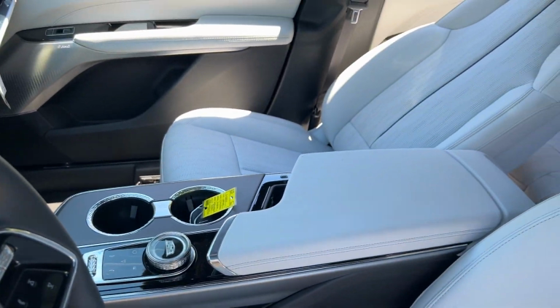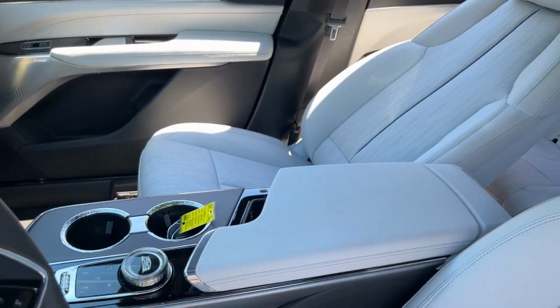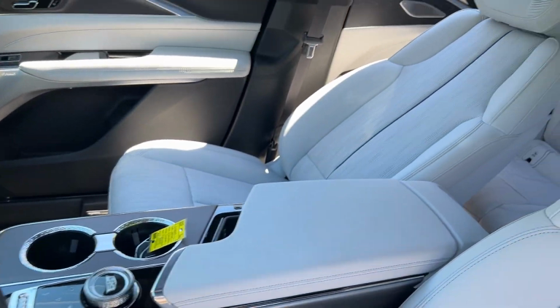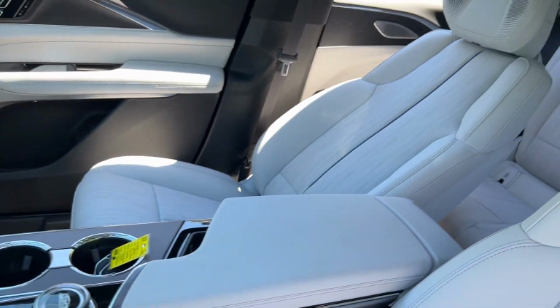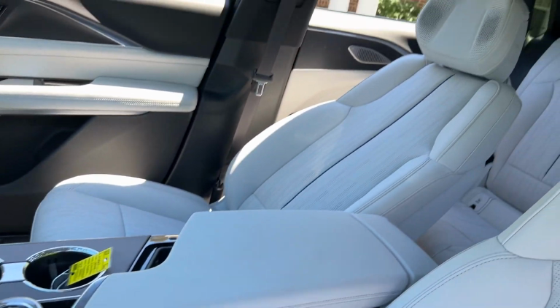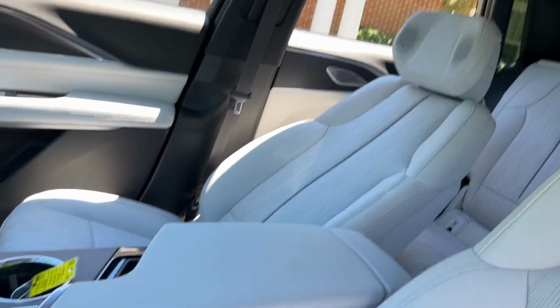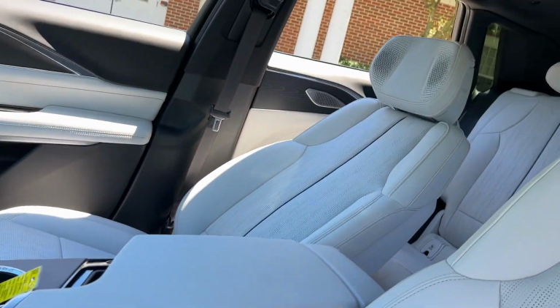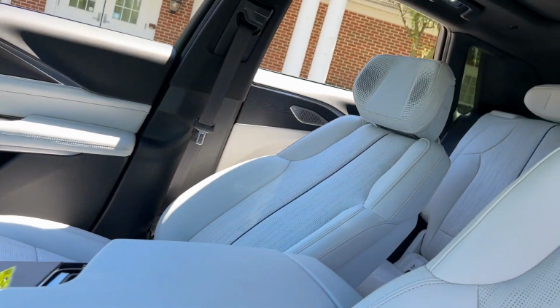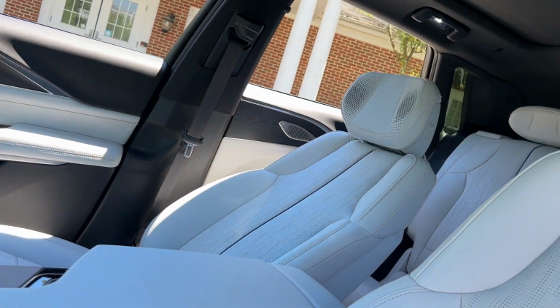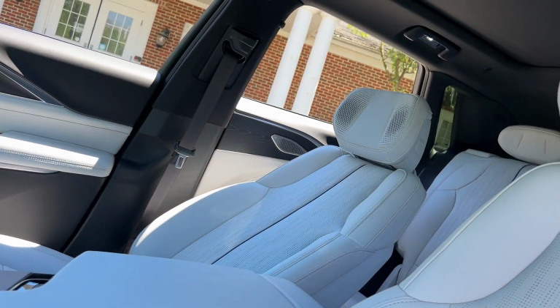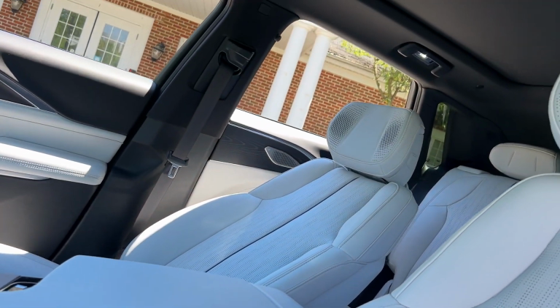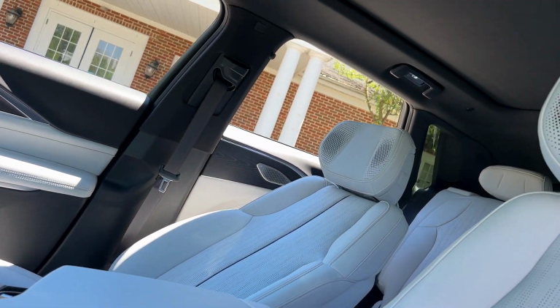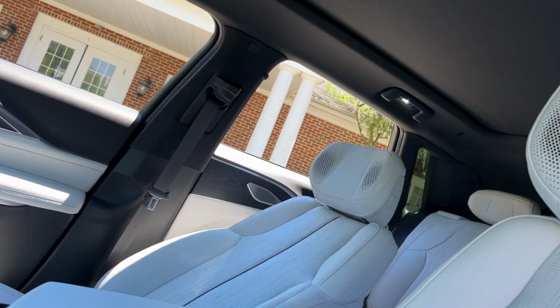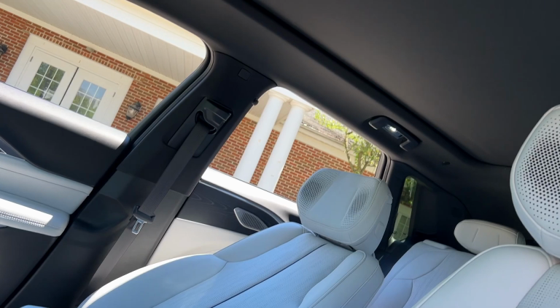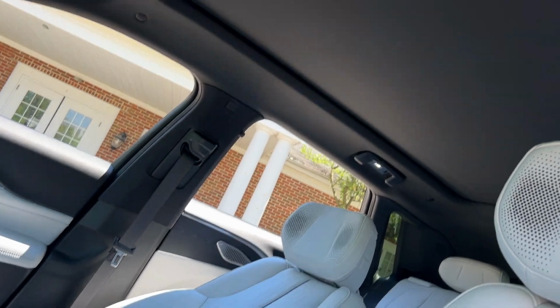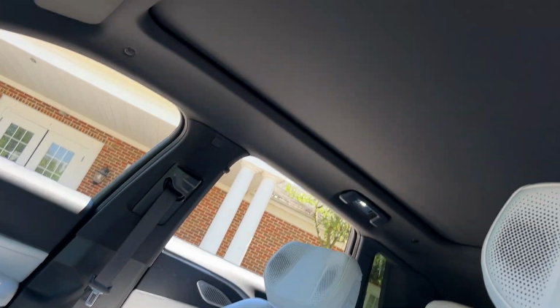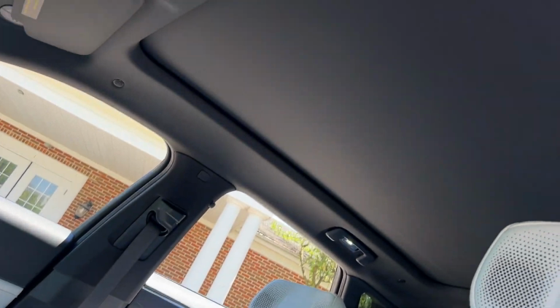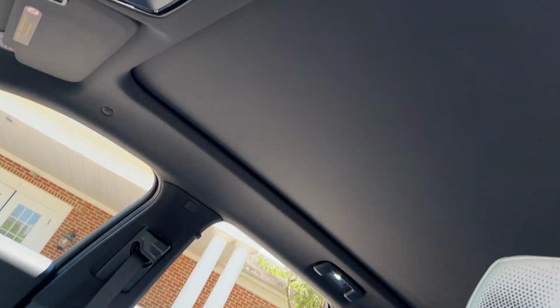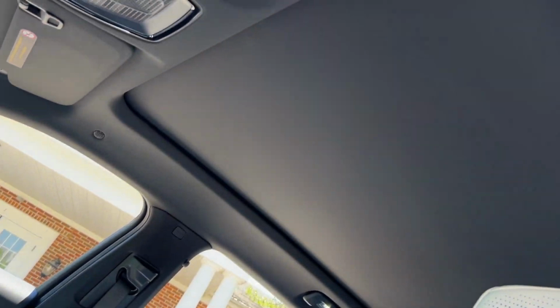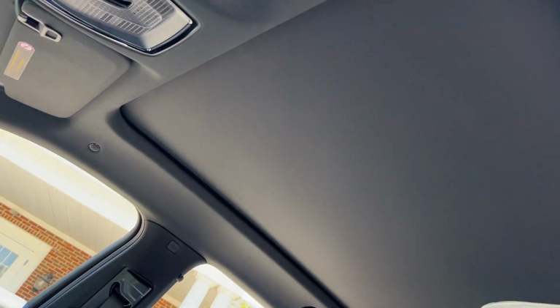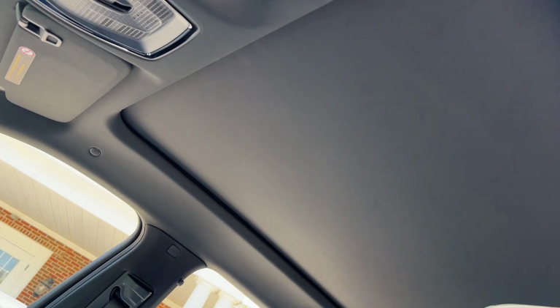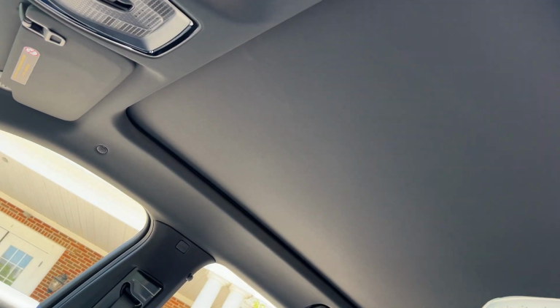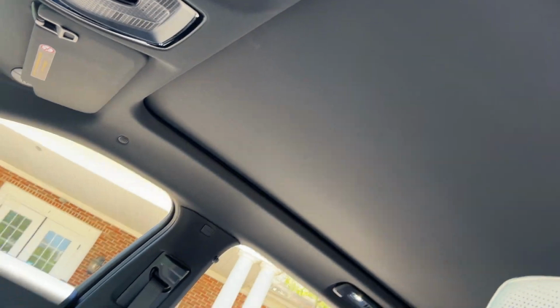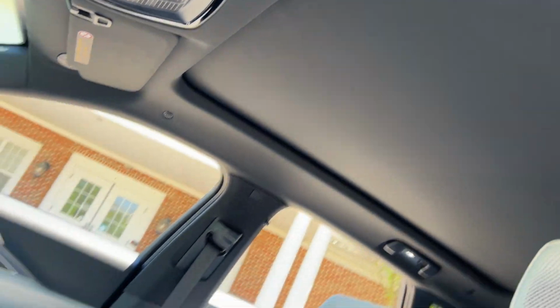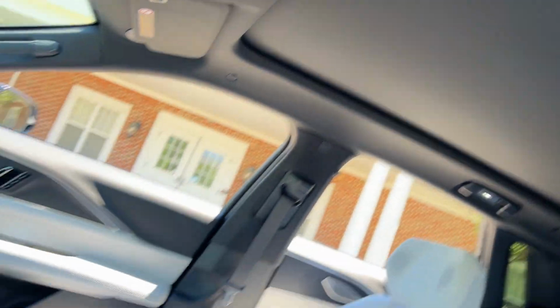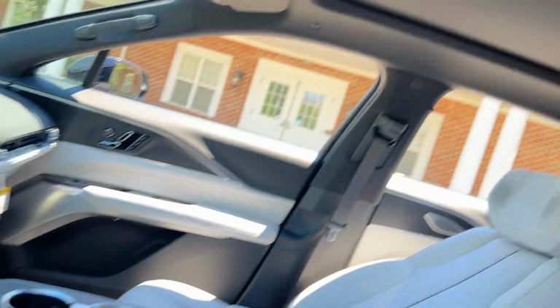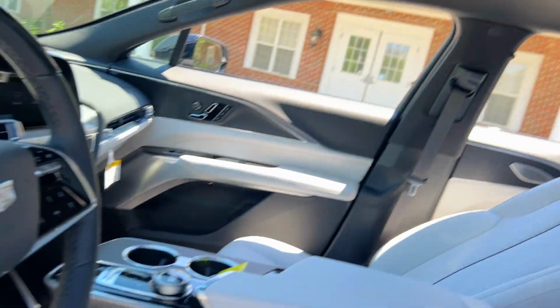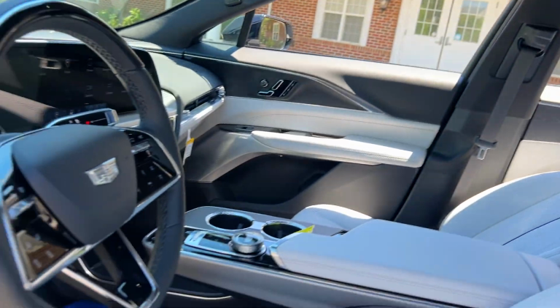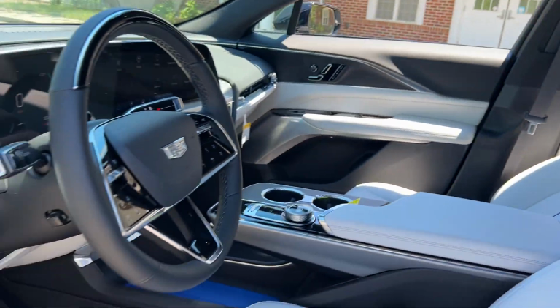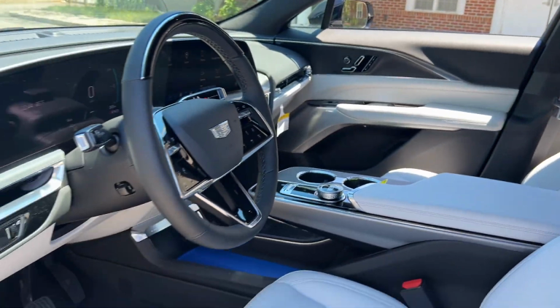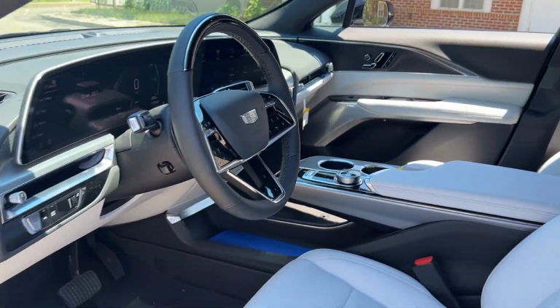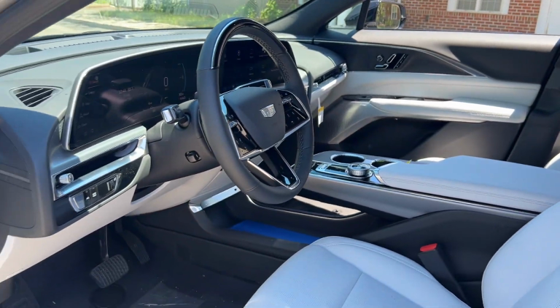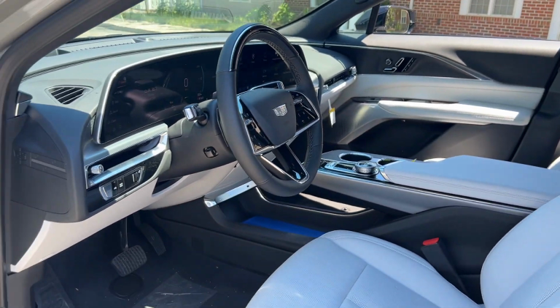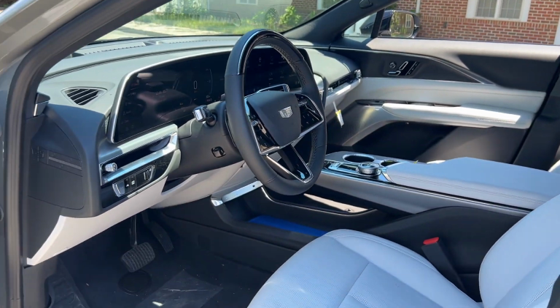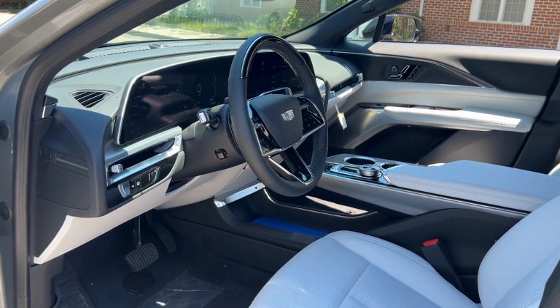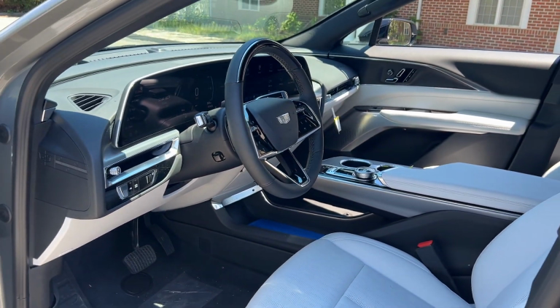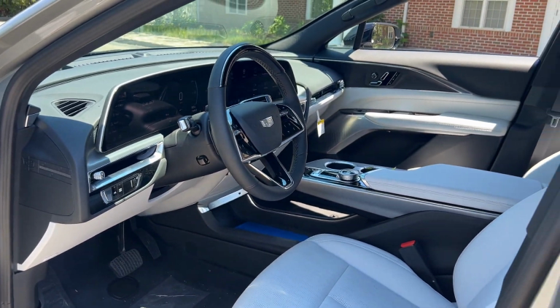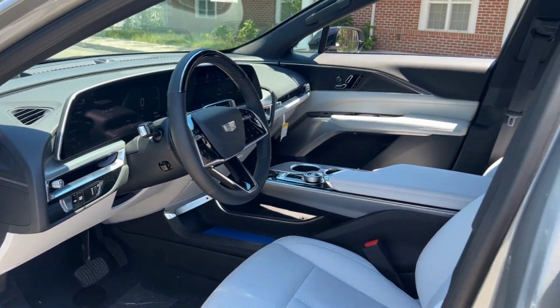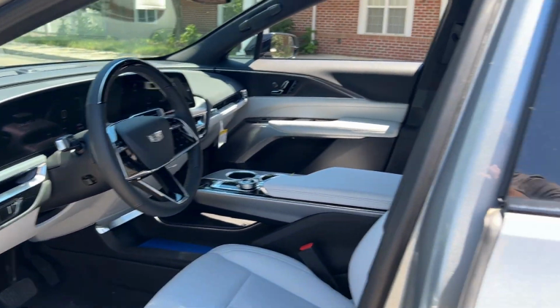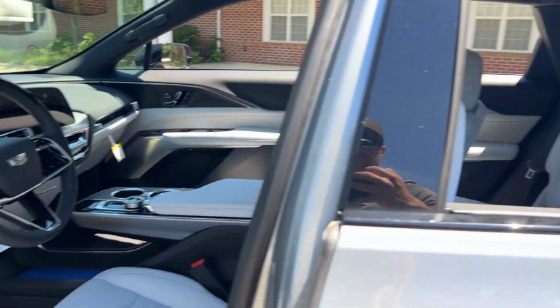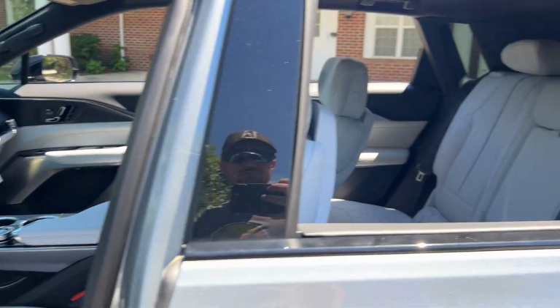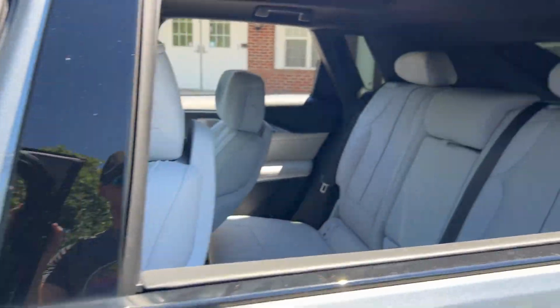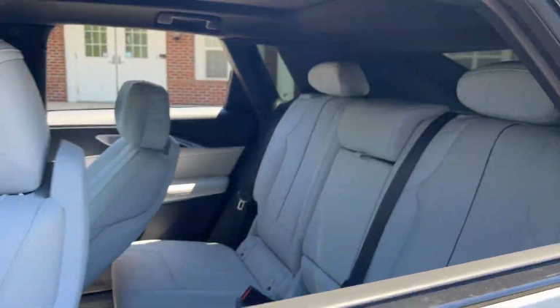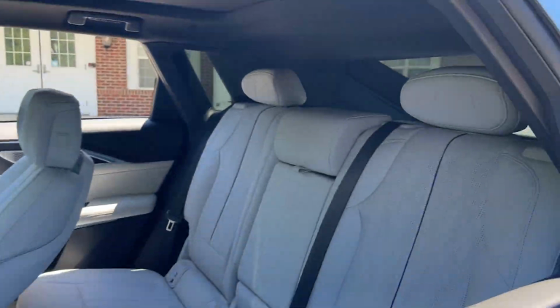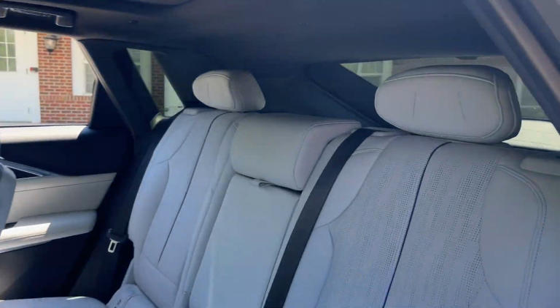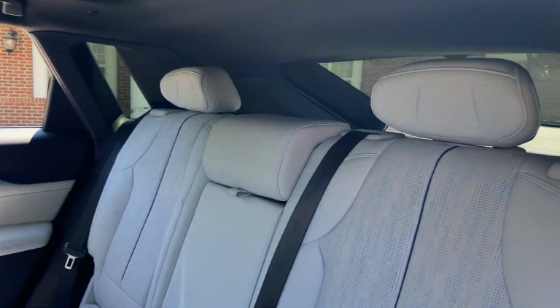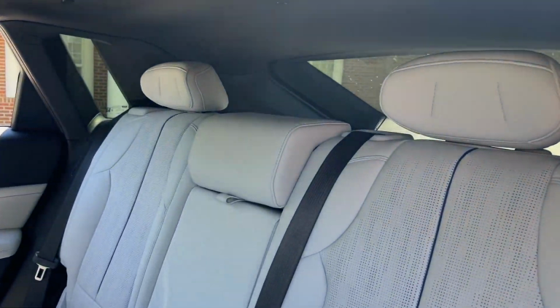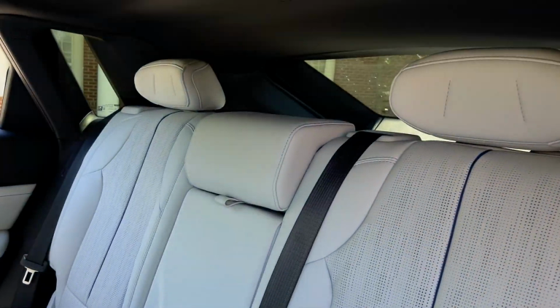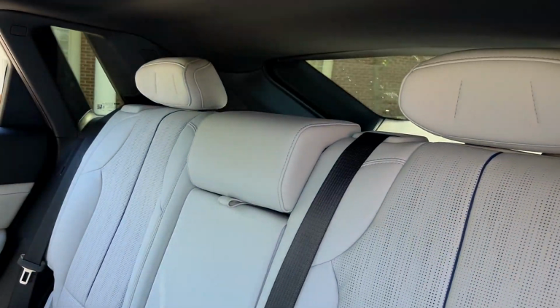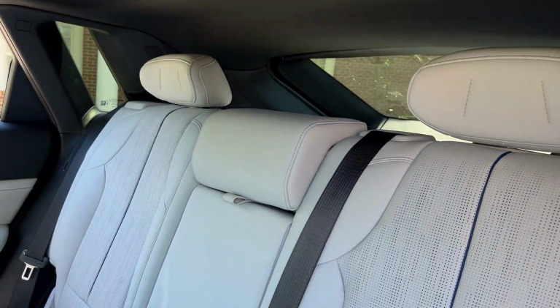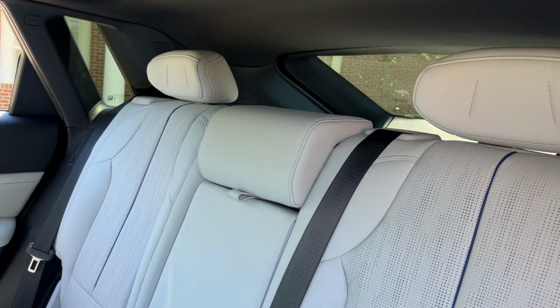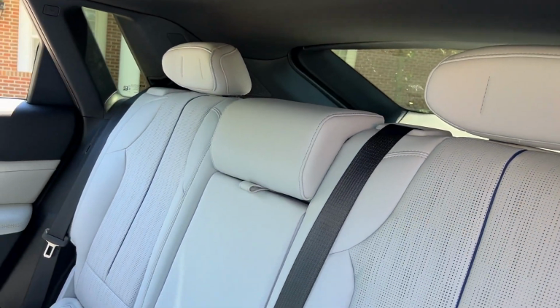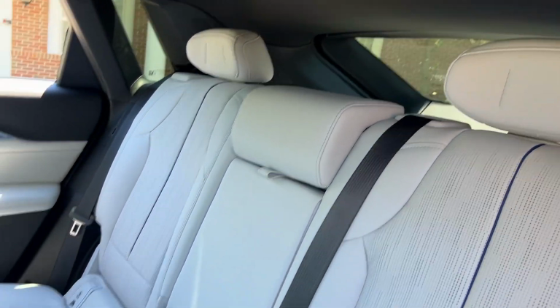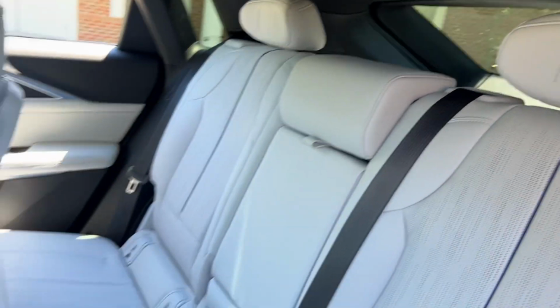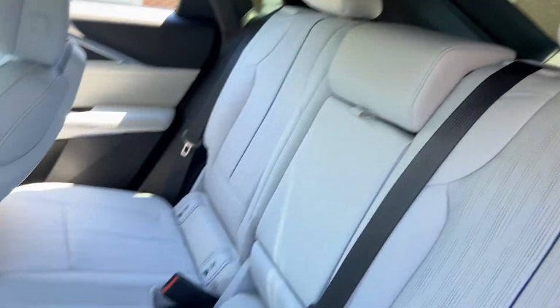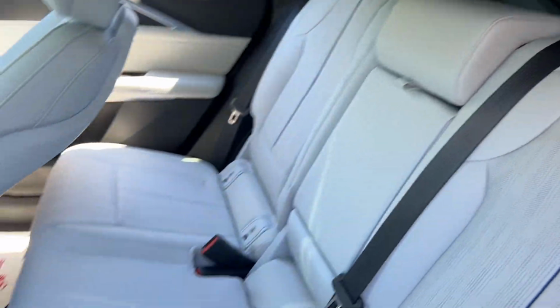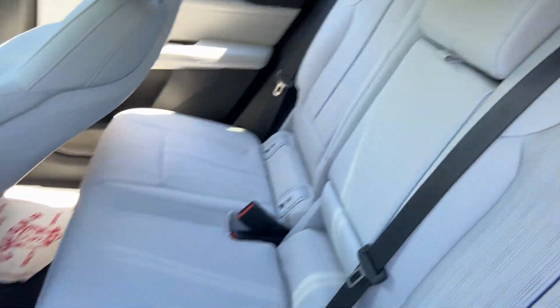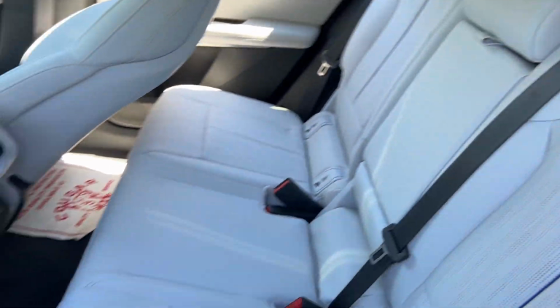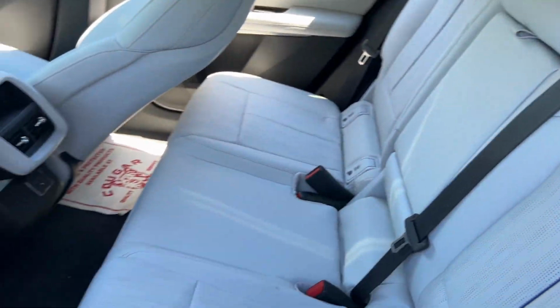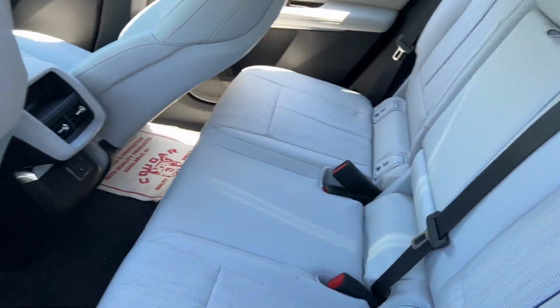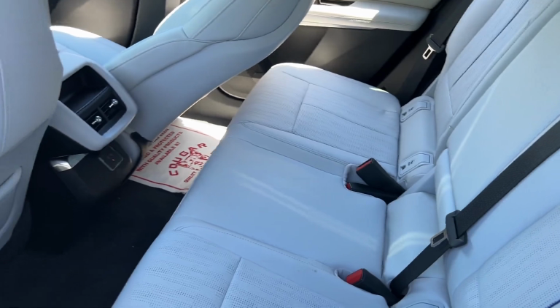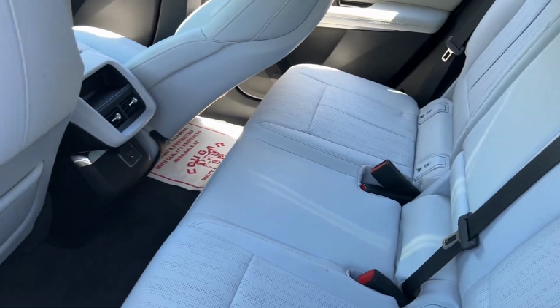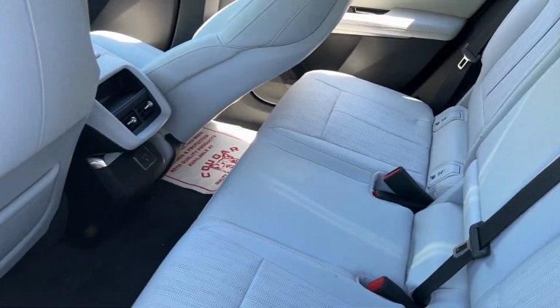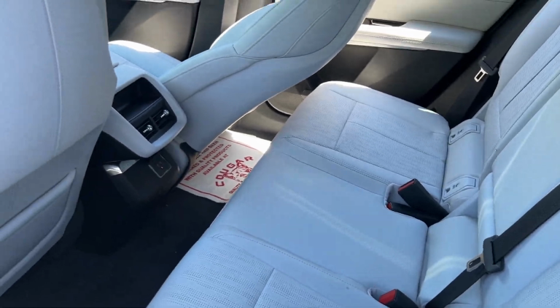Welcome EV luxury to your daily drive in this beautifully designed Lyriq. Come in for a test drive — our team will make it the best part of your day.